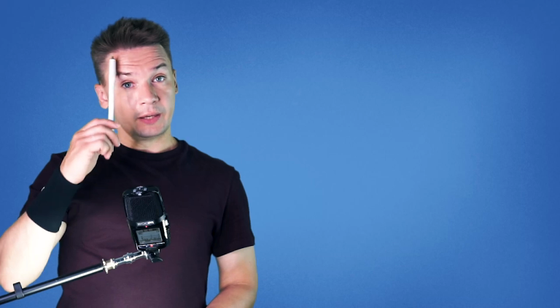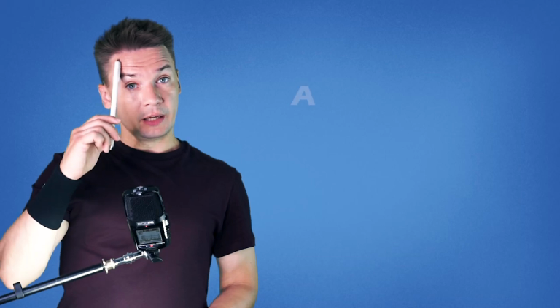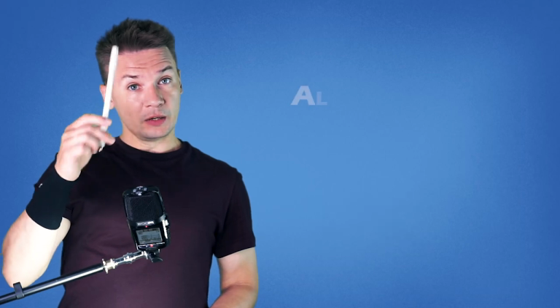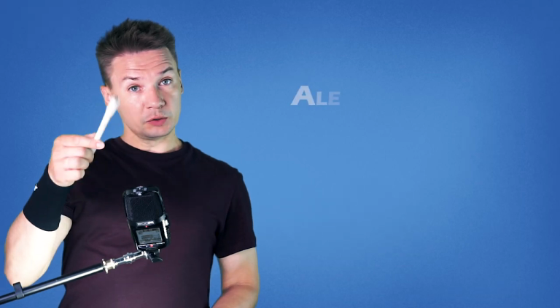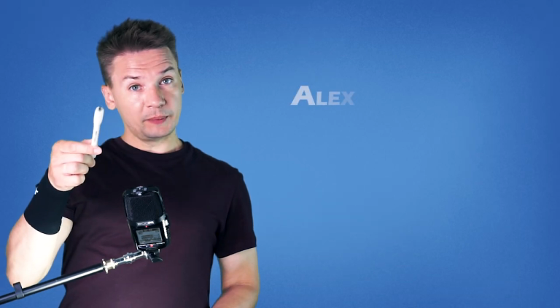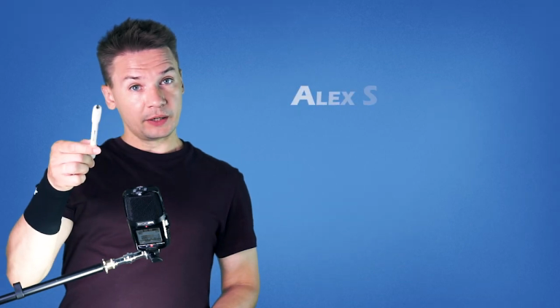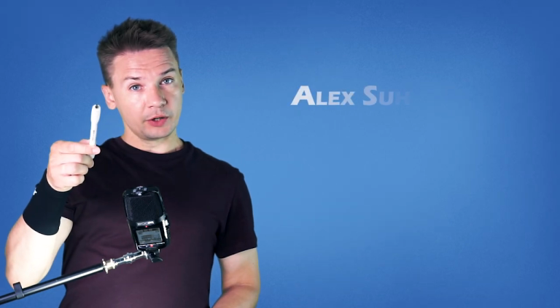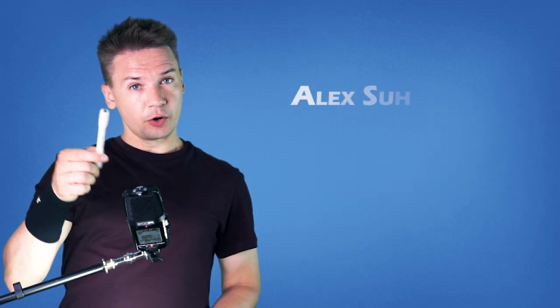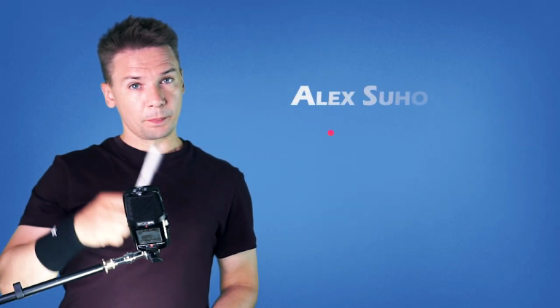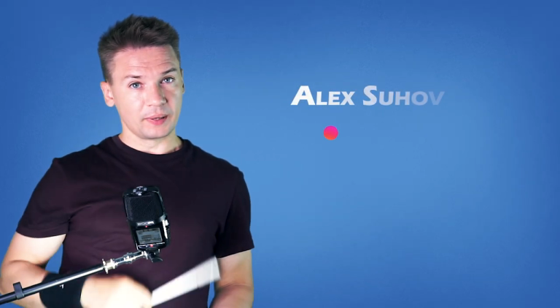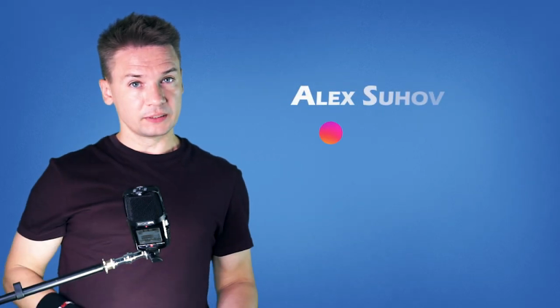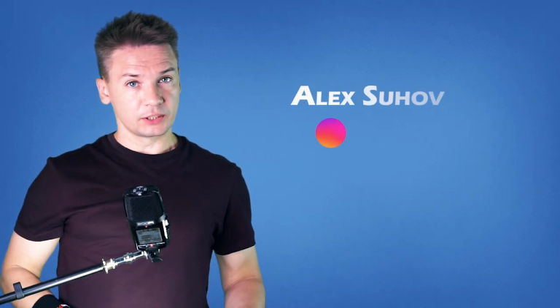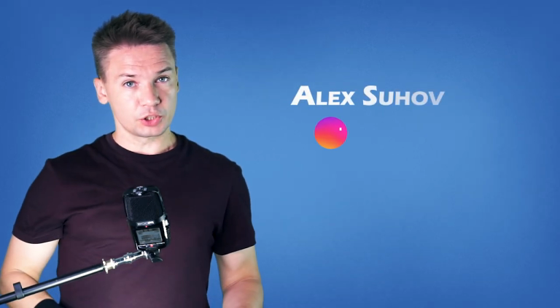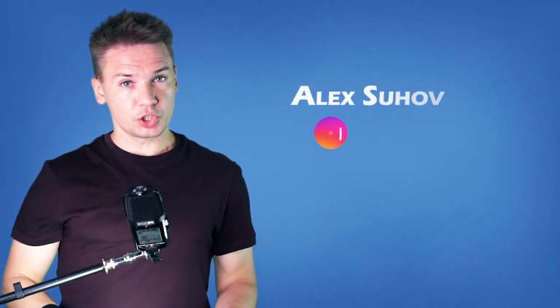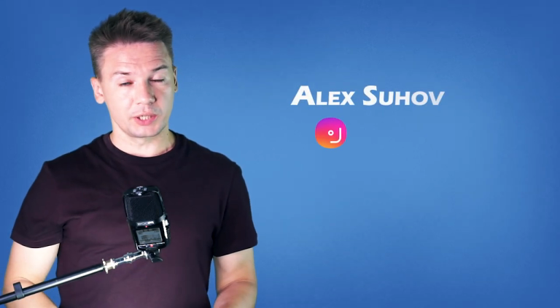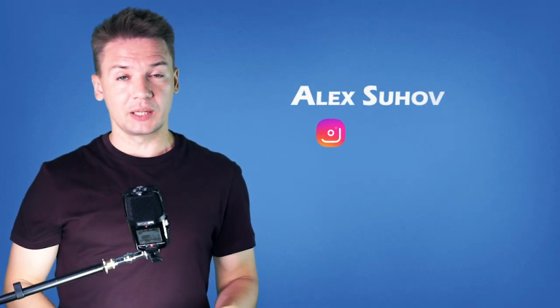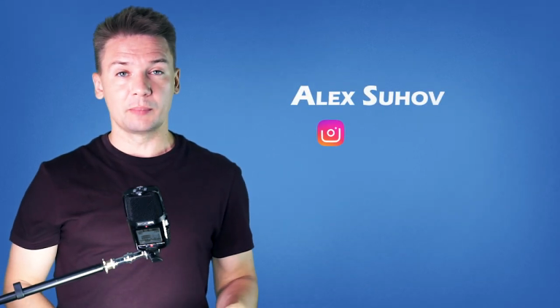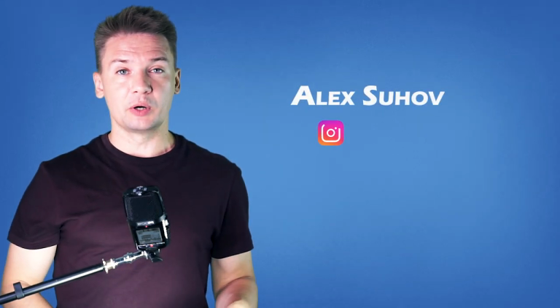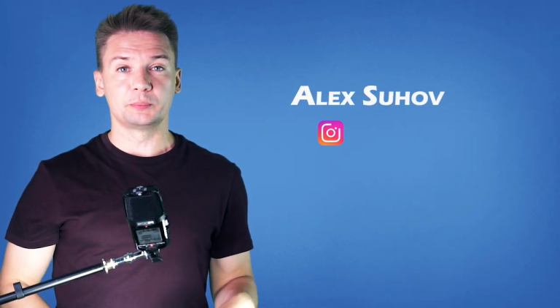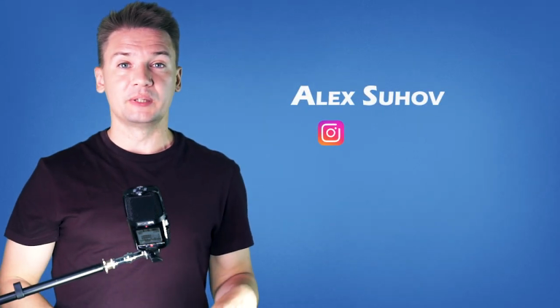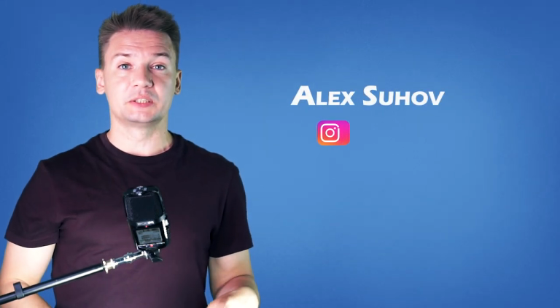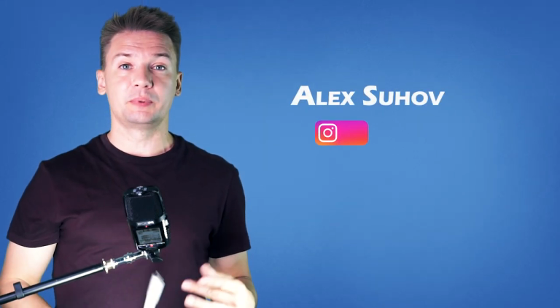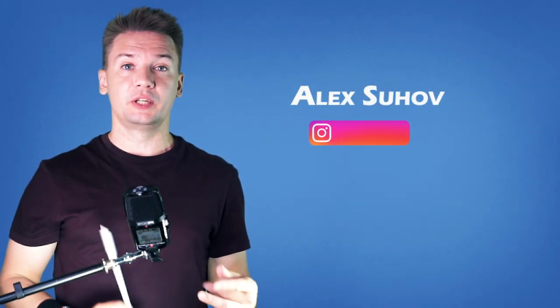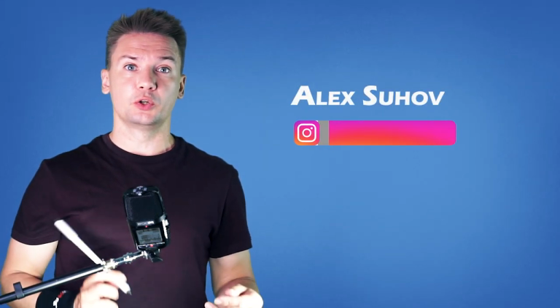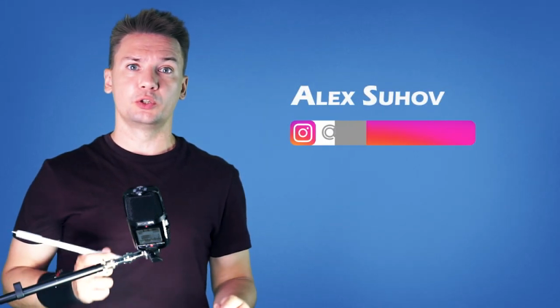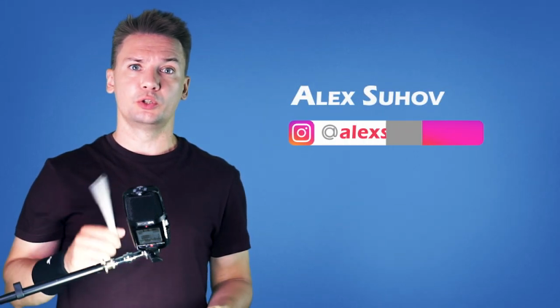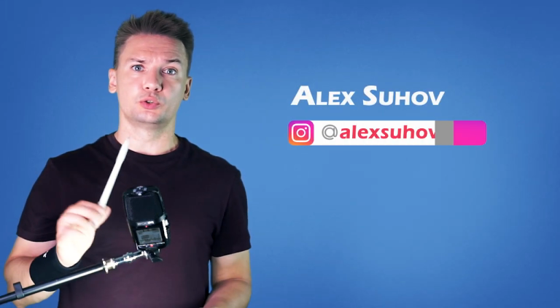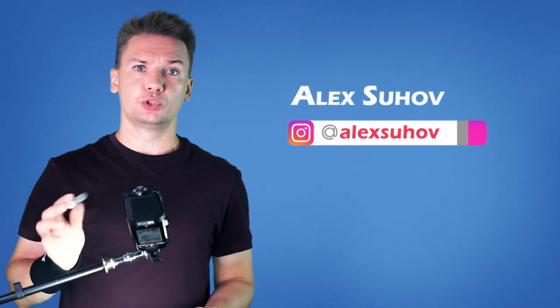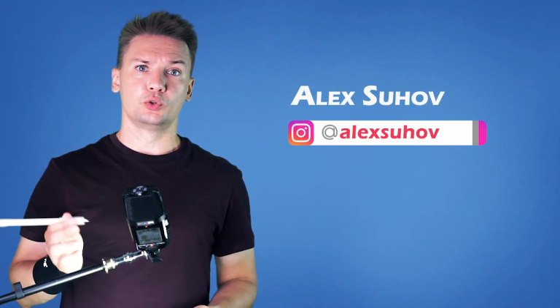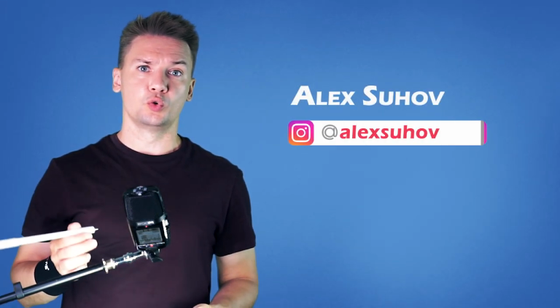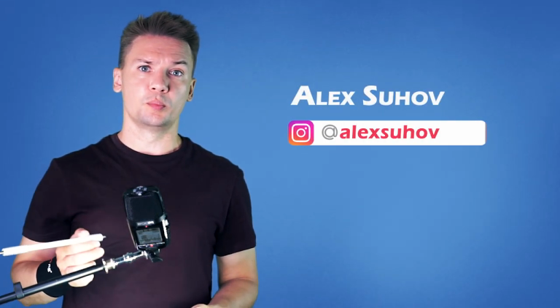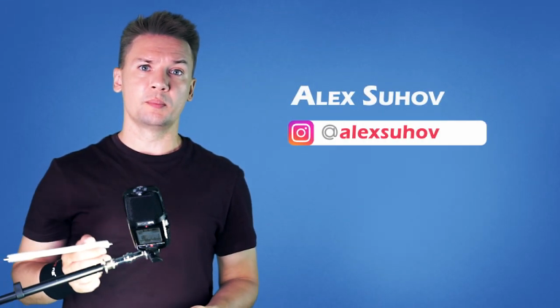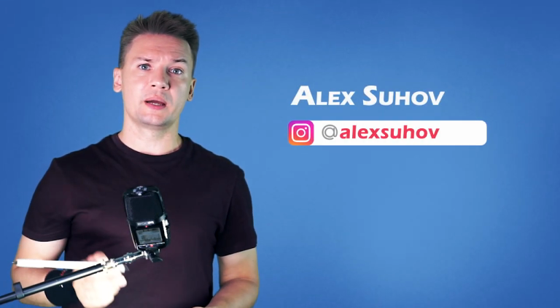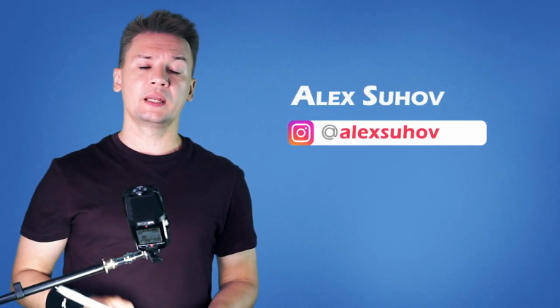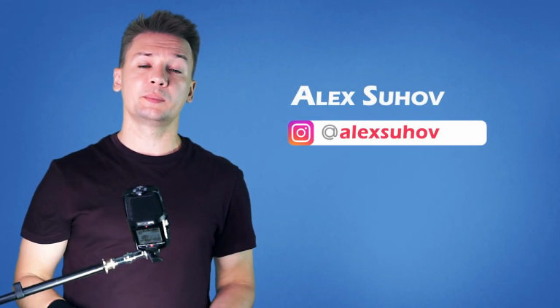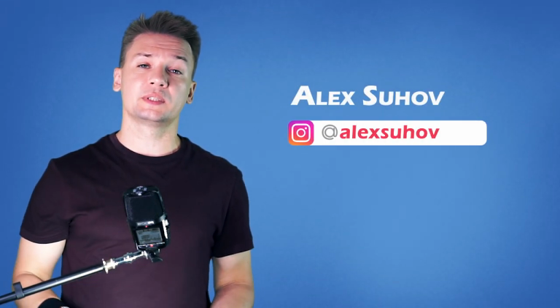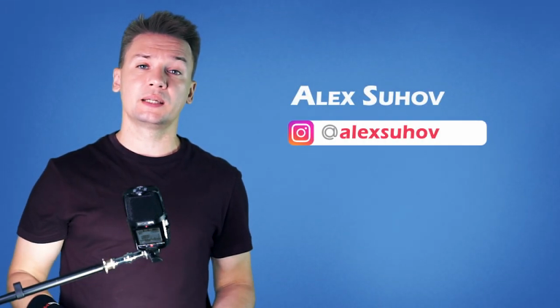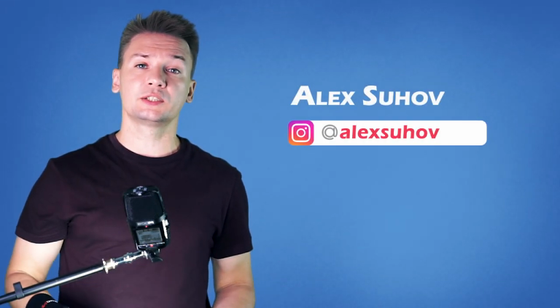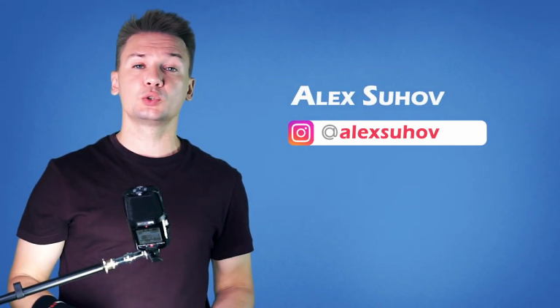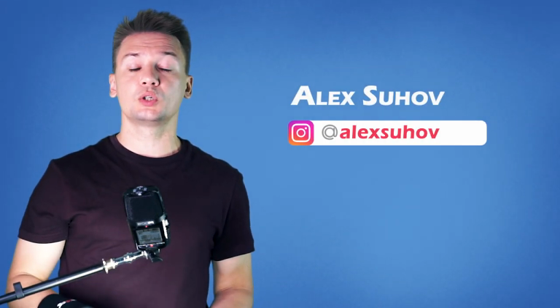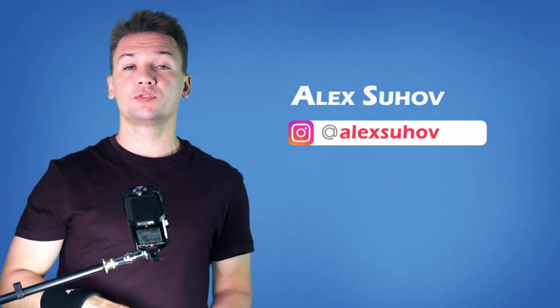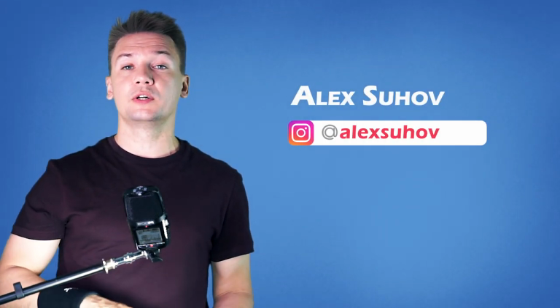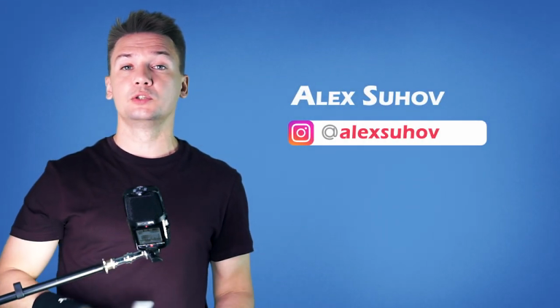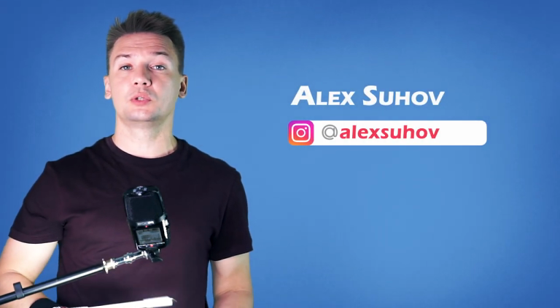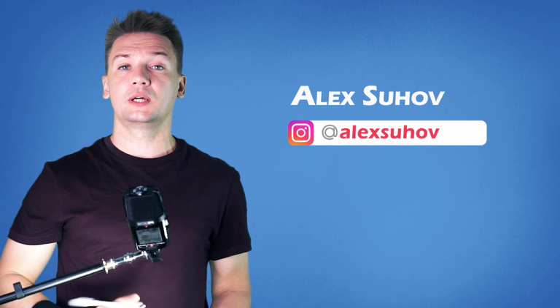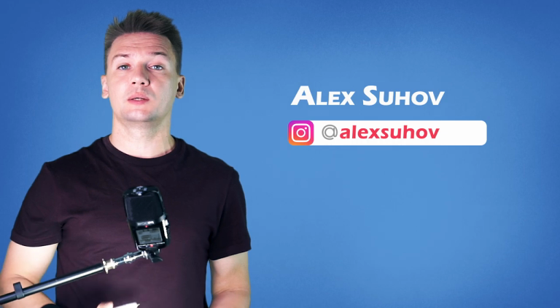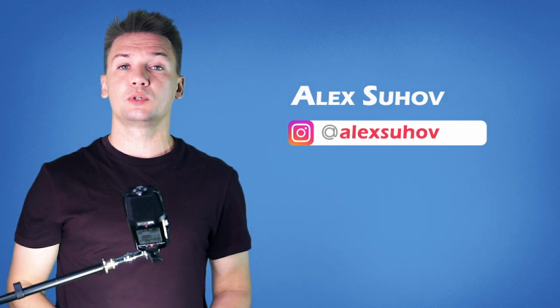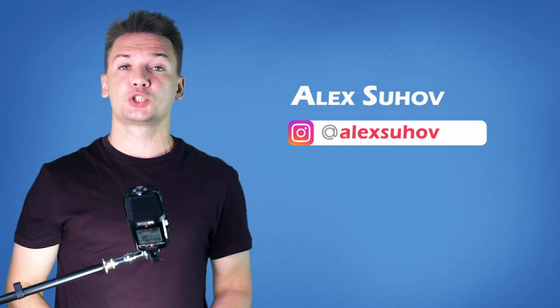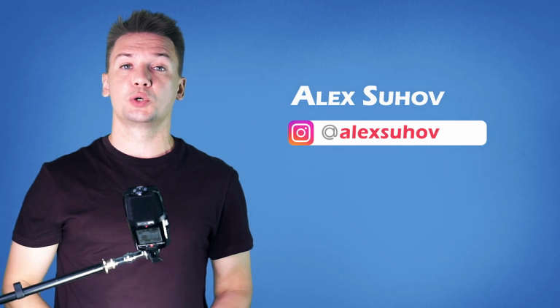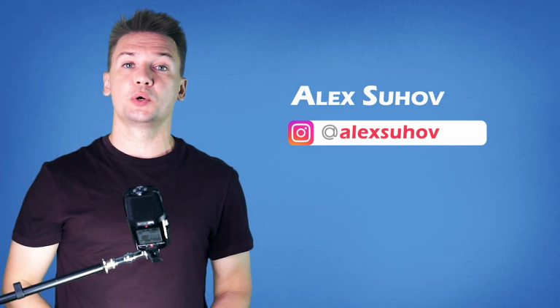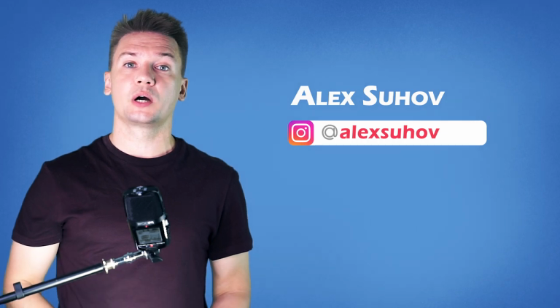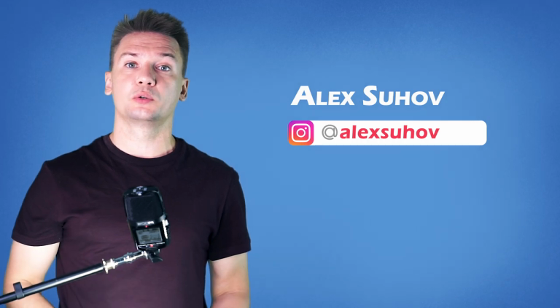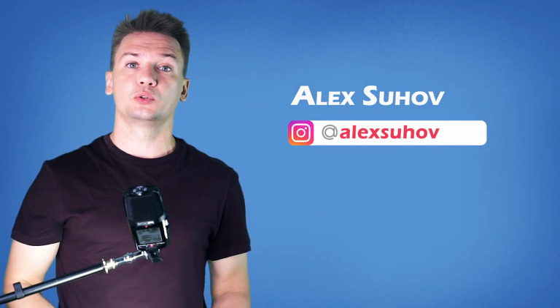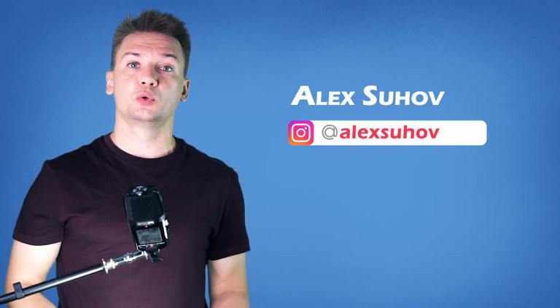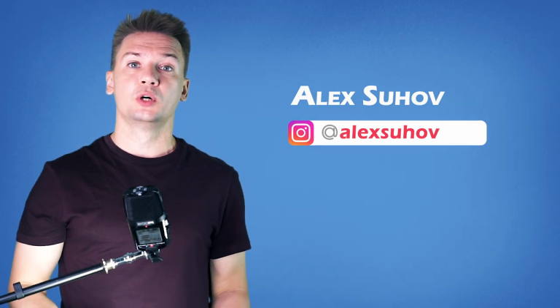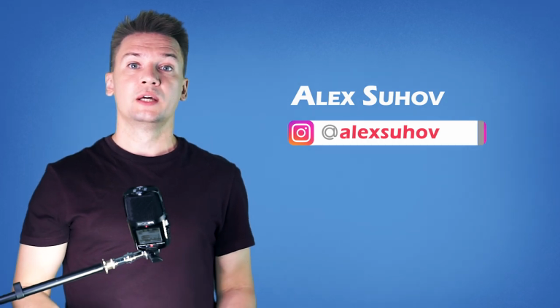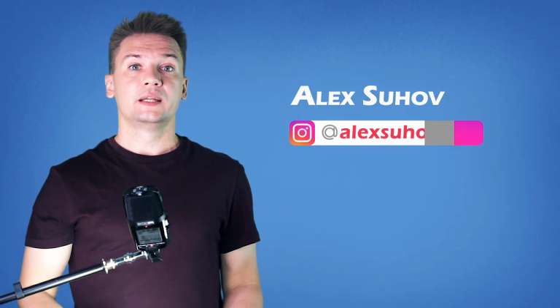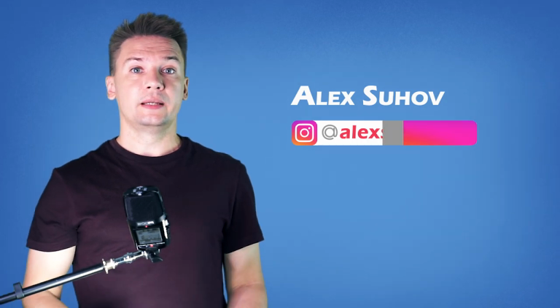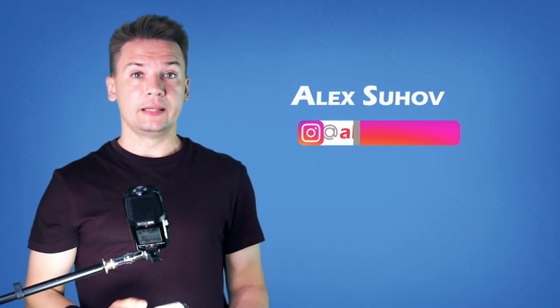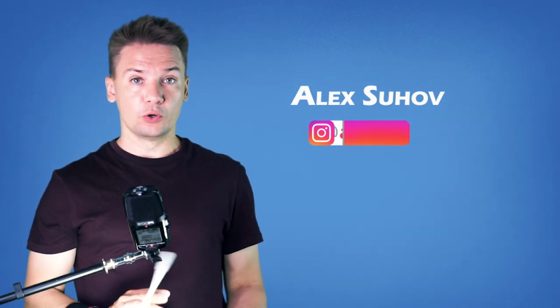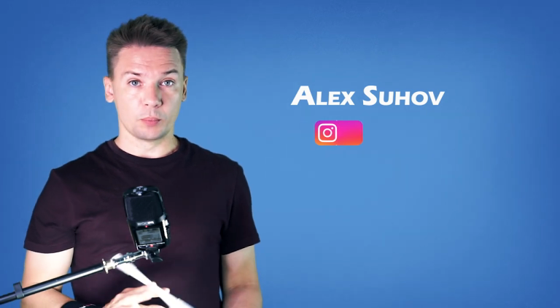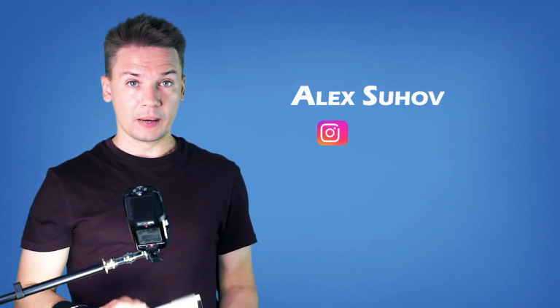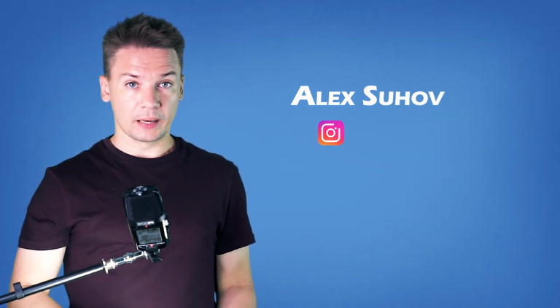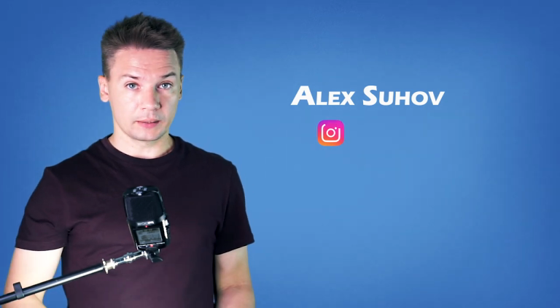Hello, Spinner! You are on Panstock Channel about Pen Spinning on YouTube. My name is Alex Sukhov and today I will show you how to do Neobag.